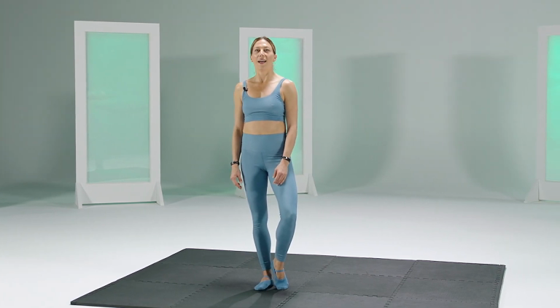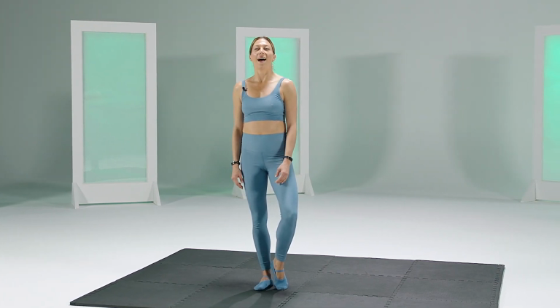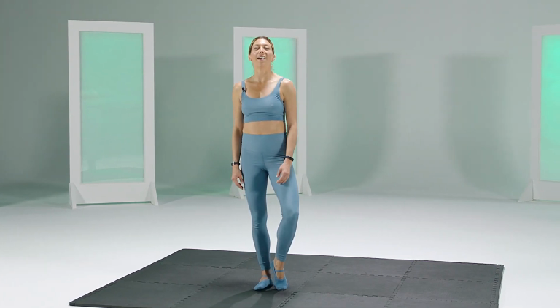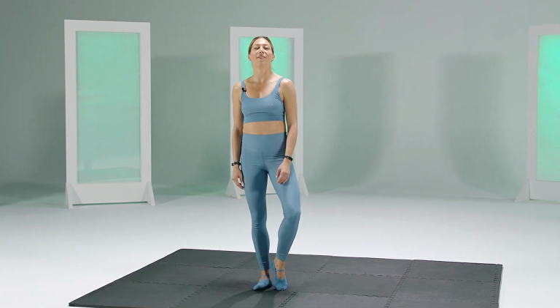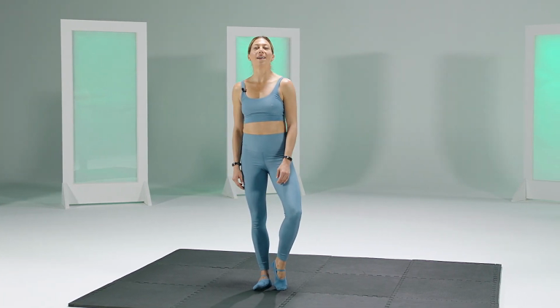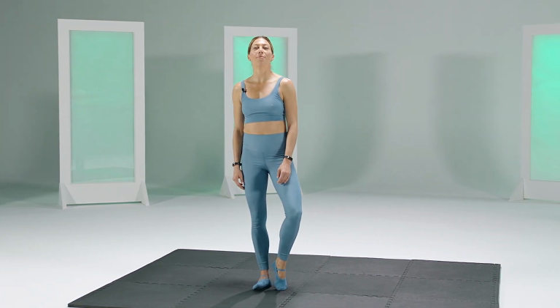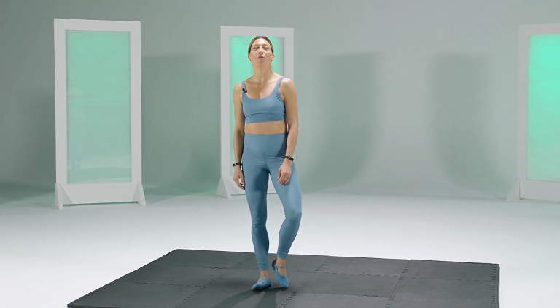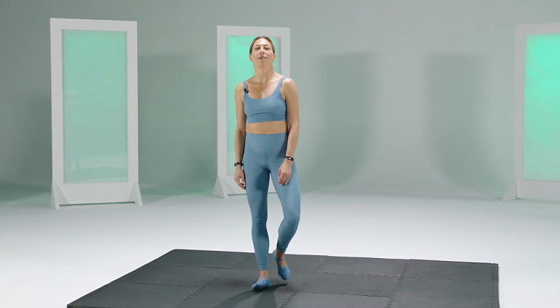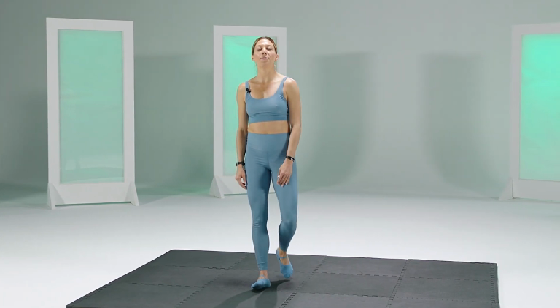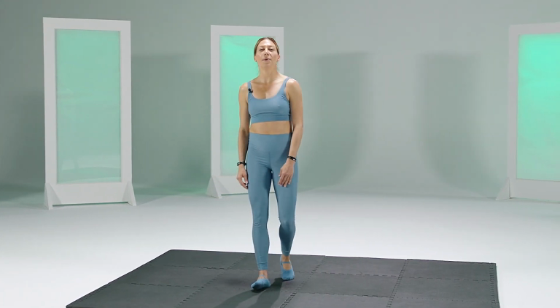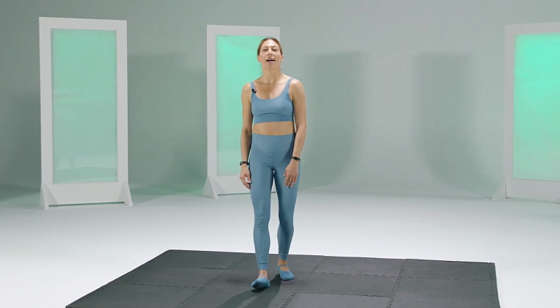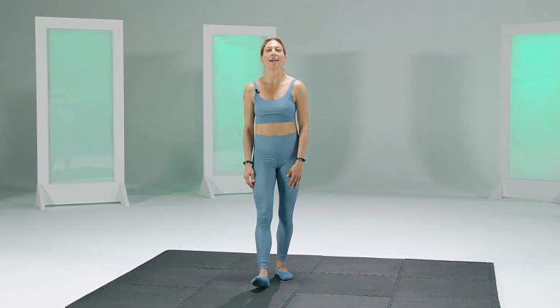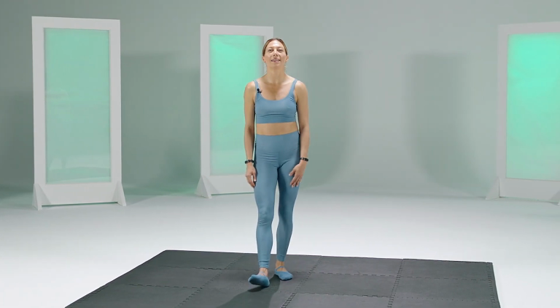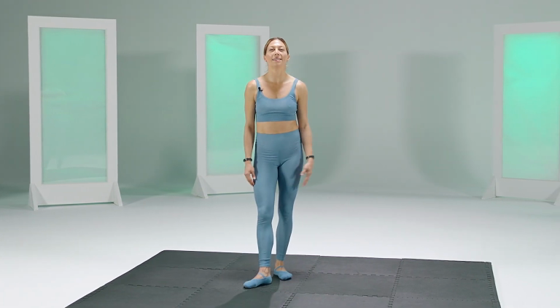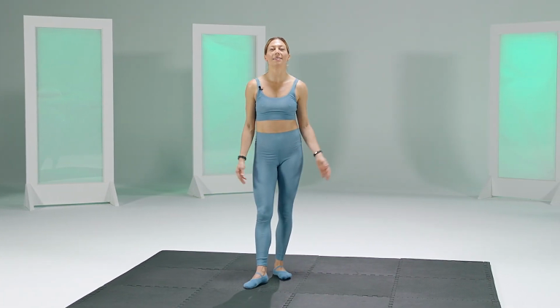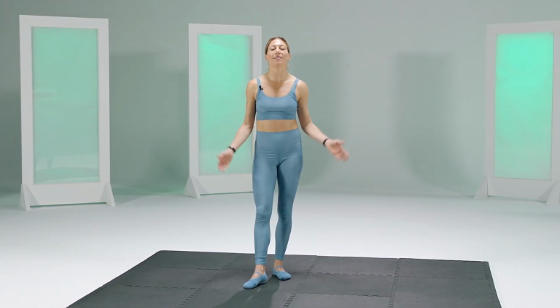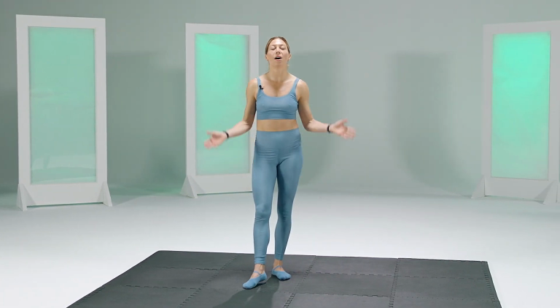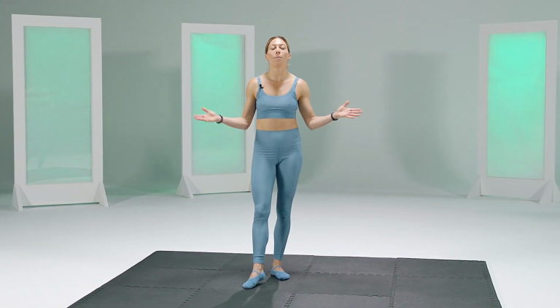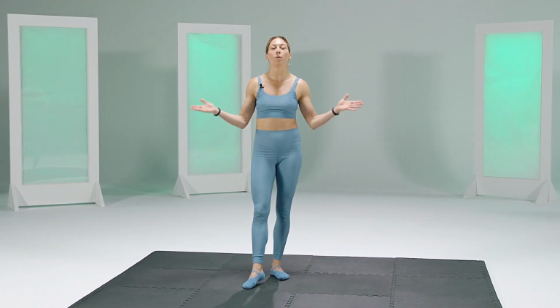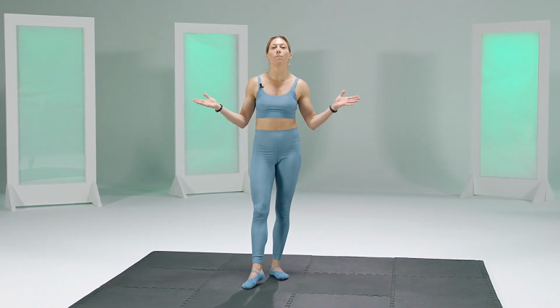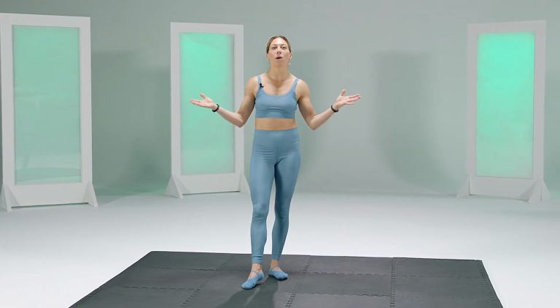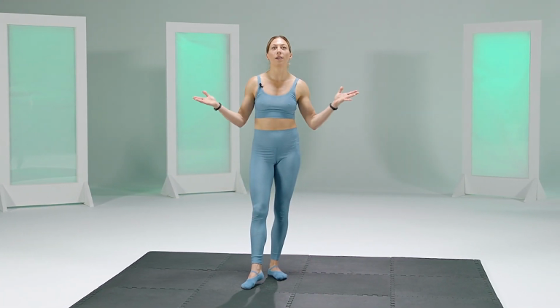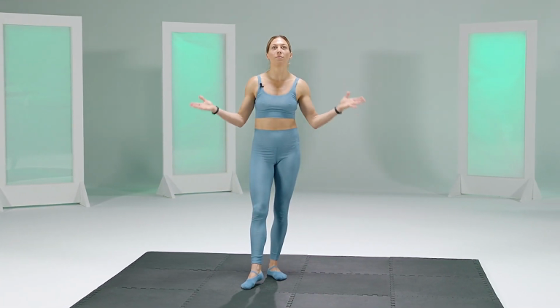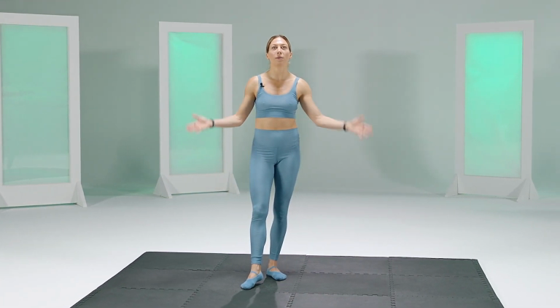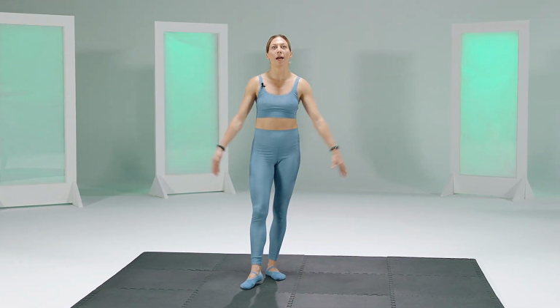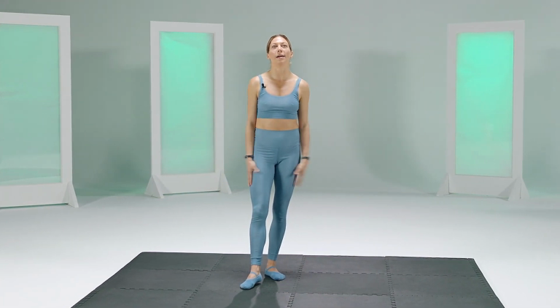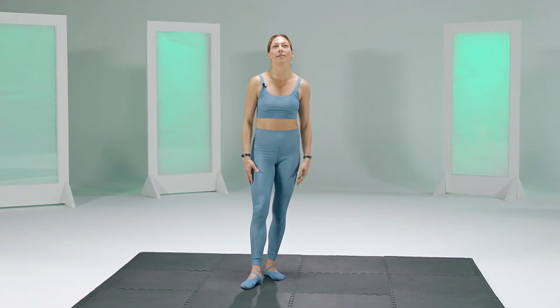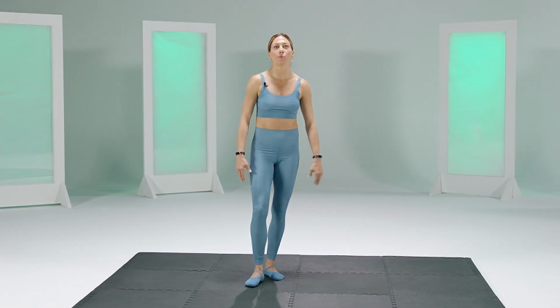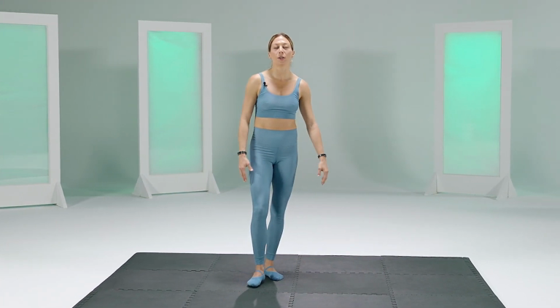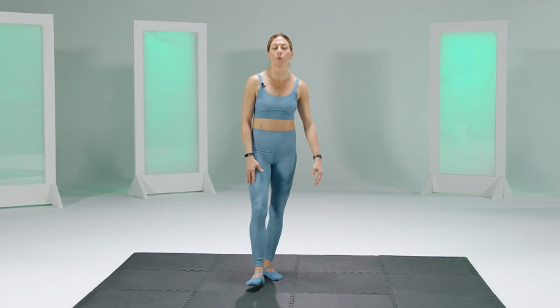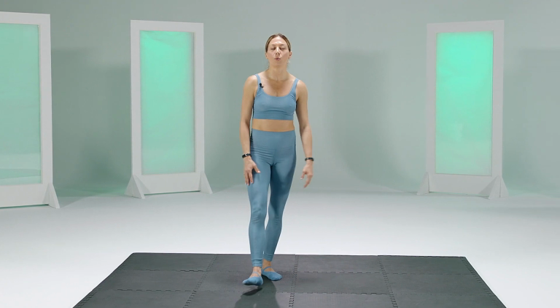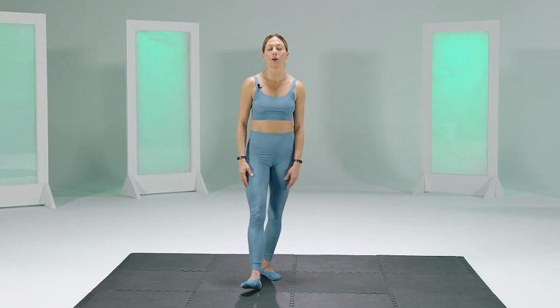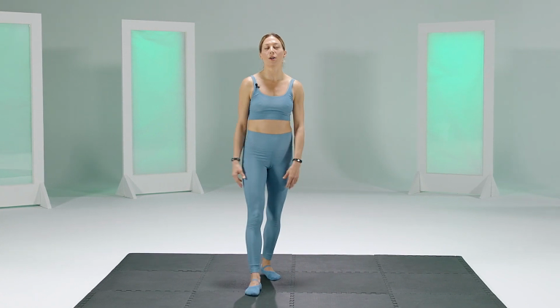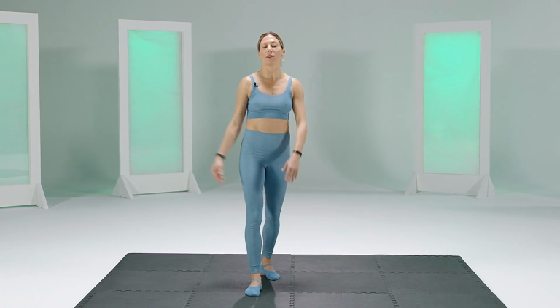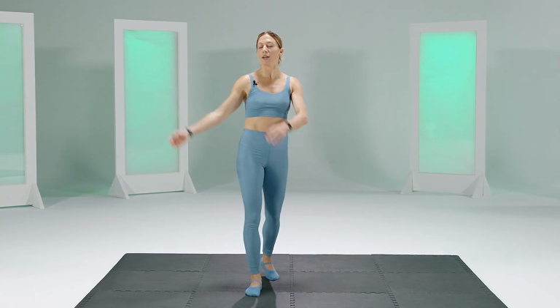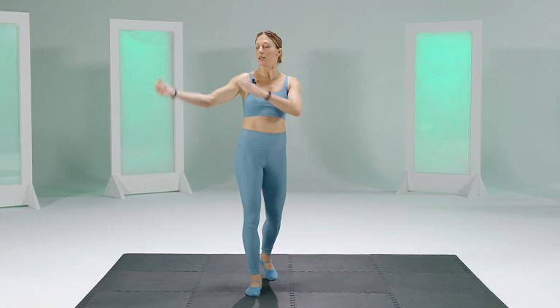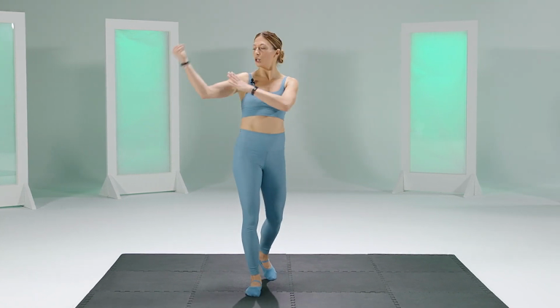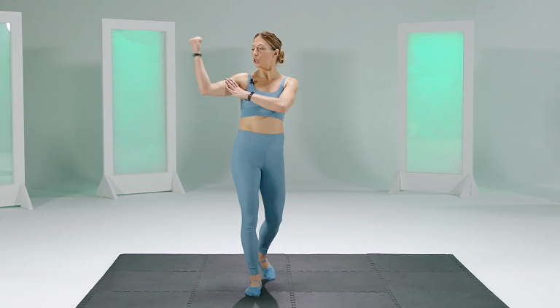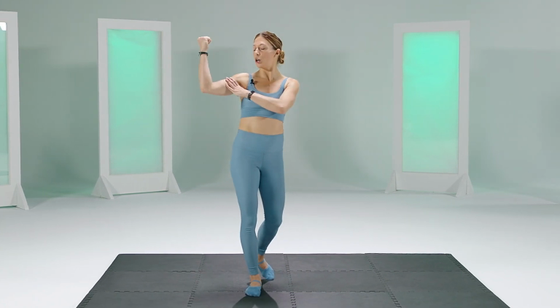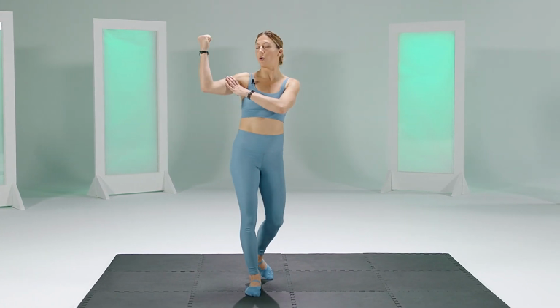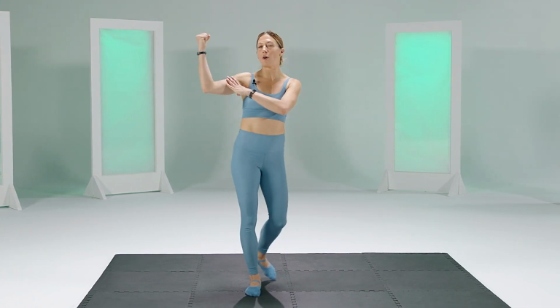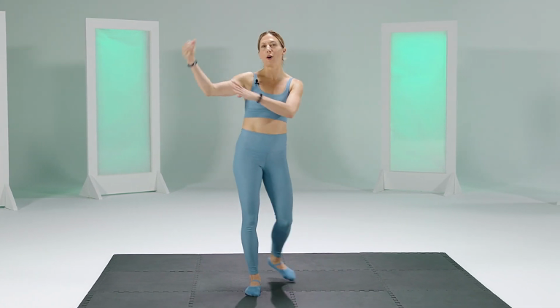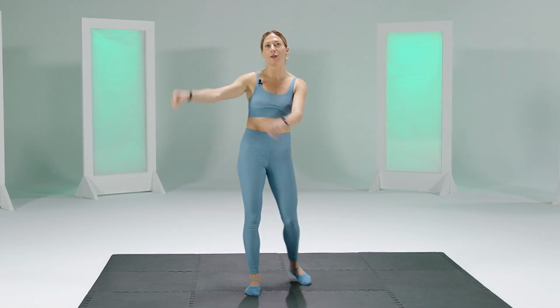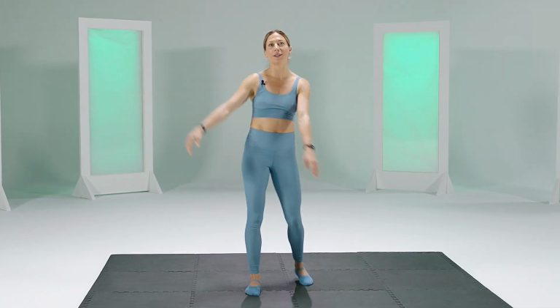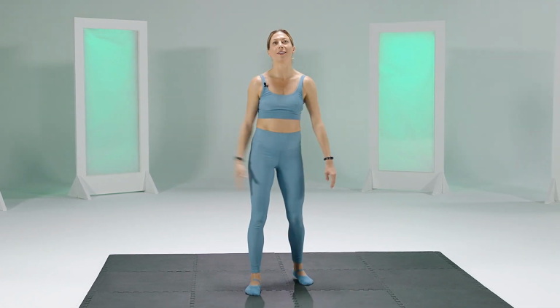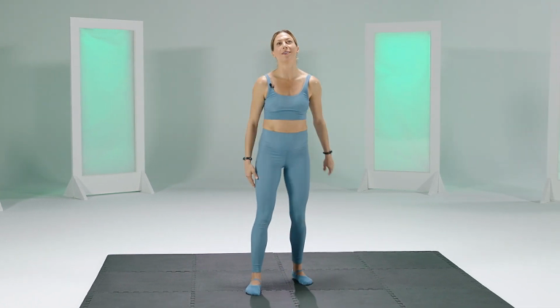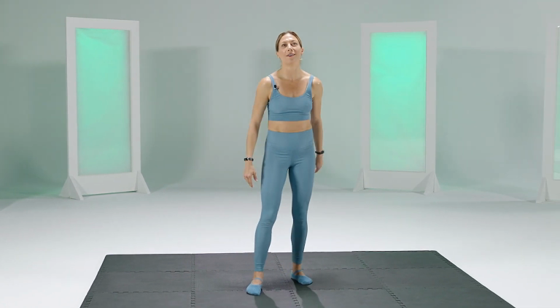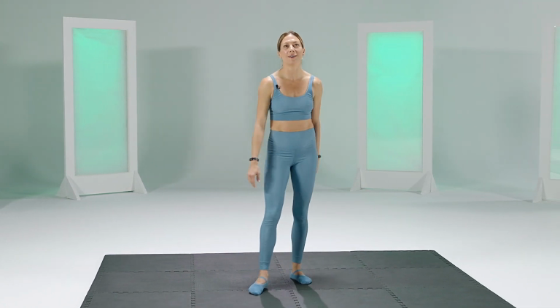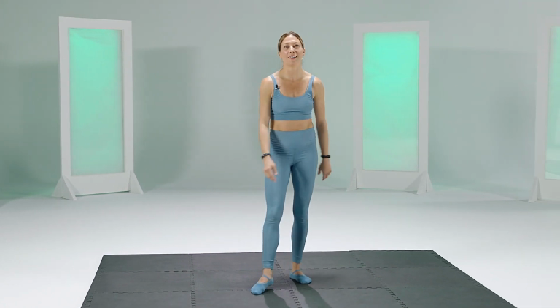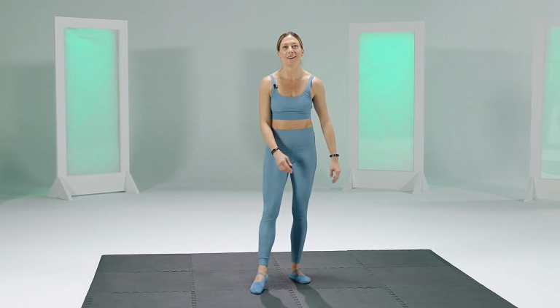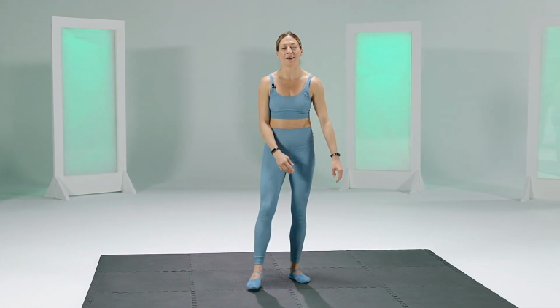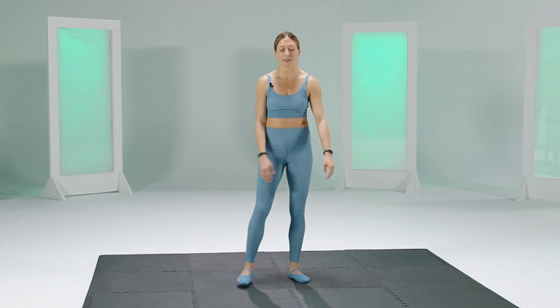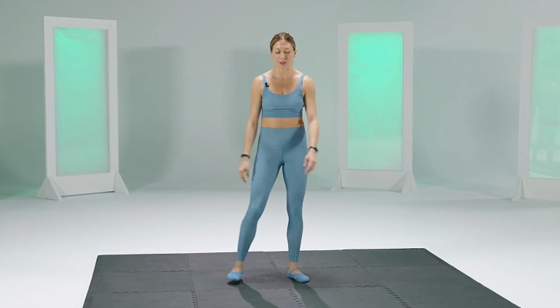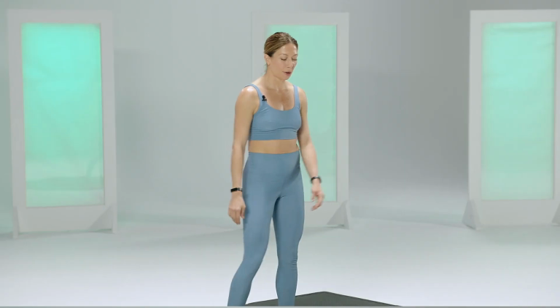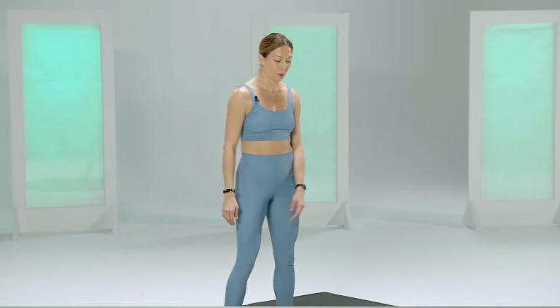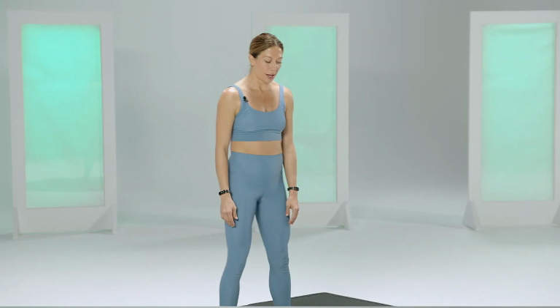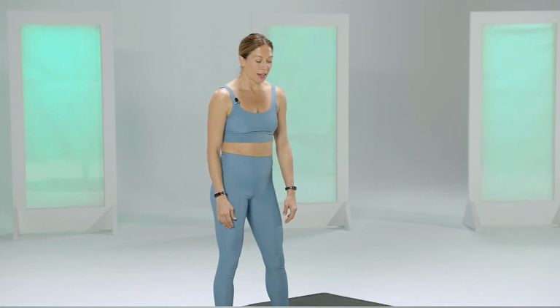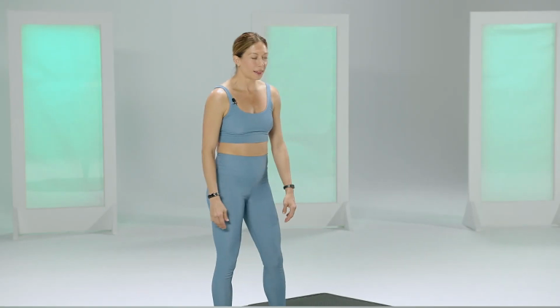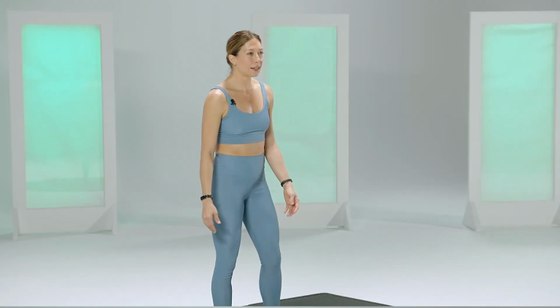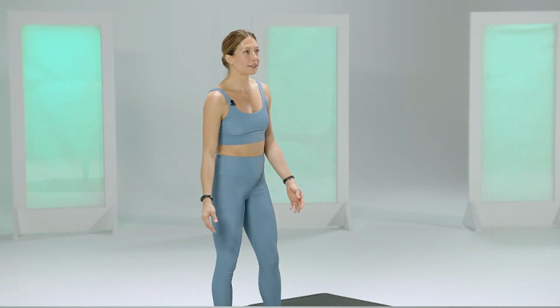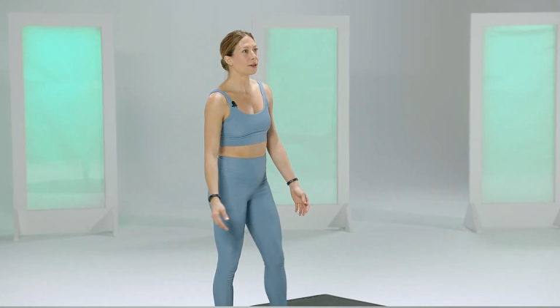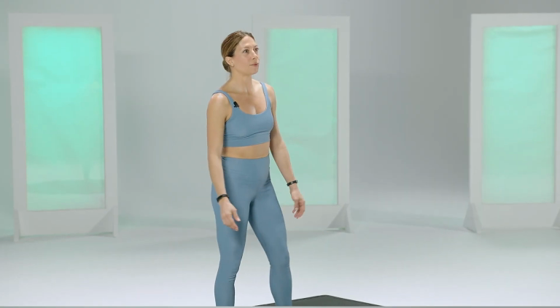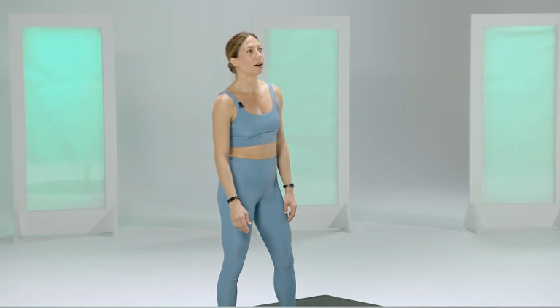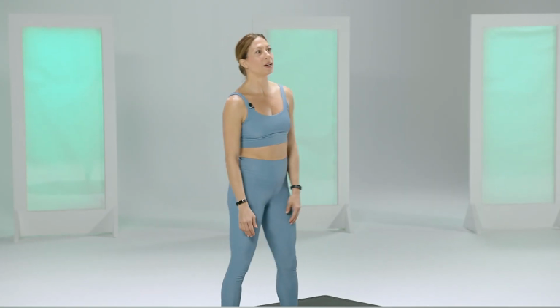Hi, fam. Welcome back. This is Upper Body Blast. We're going to work the gun show all day long here. So let's get ready.